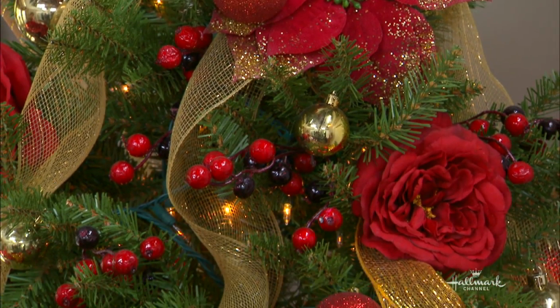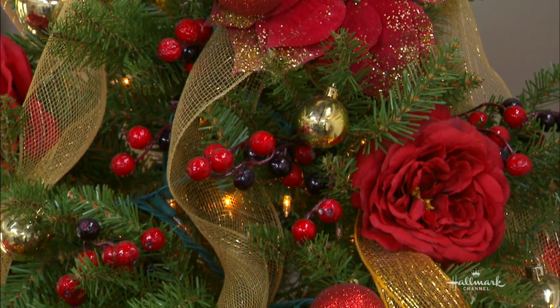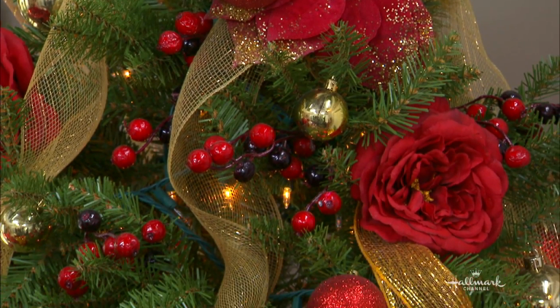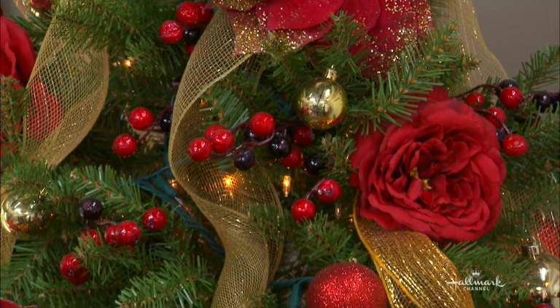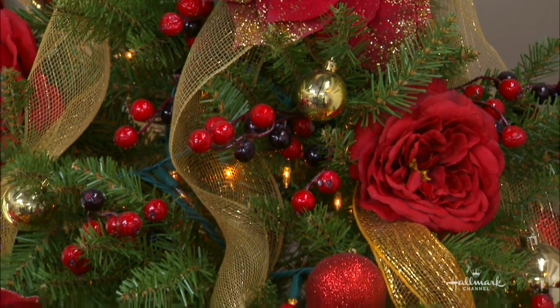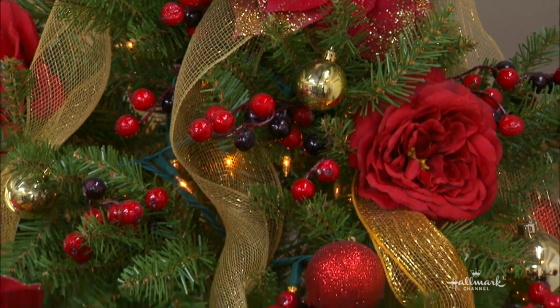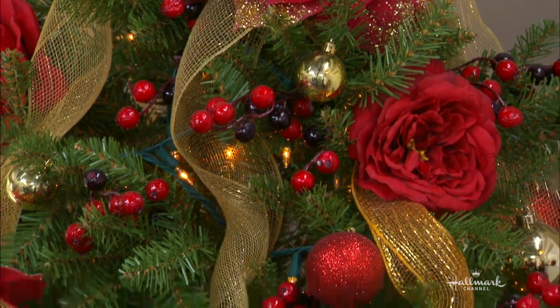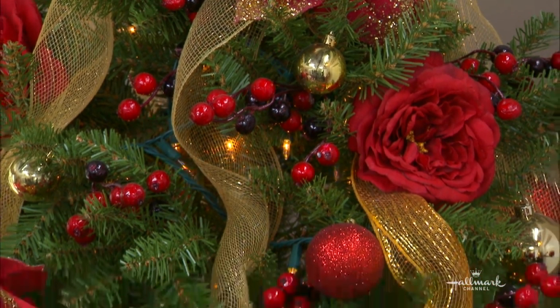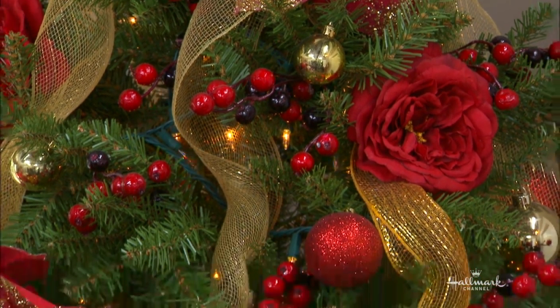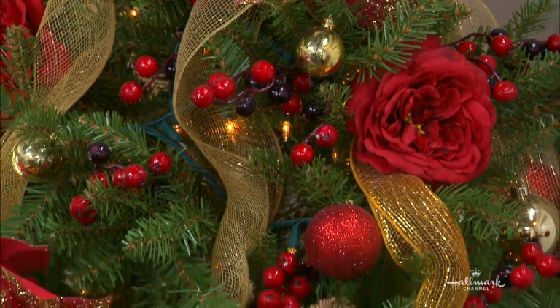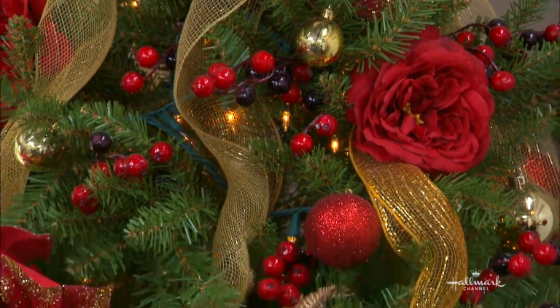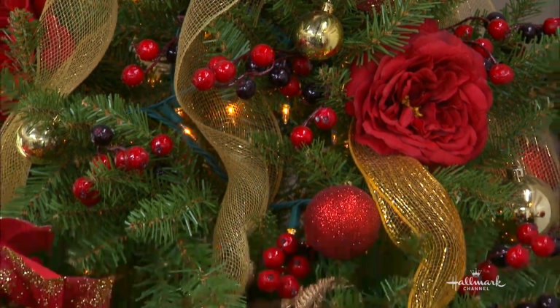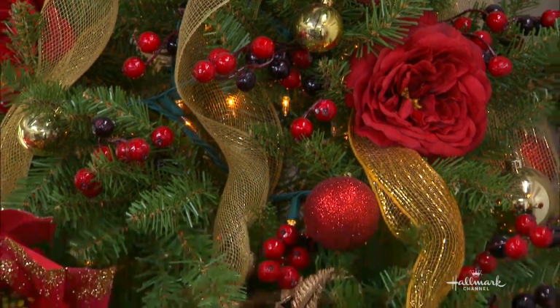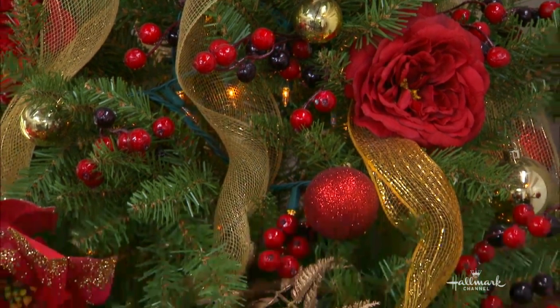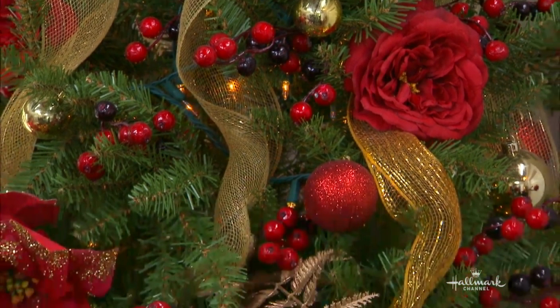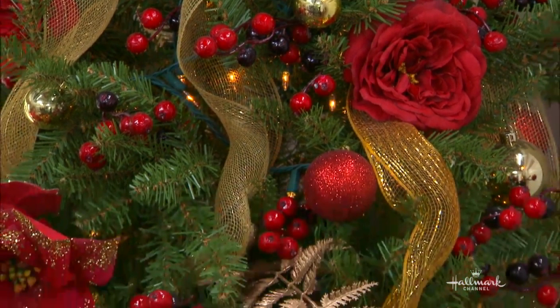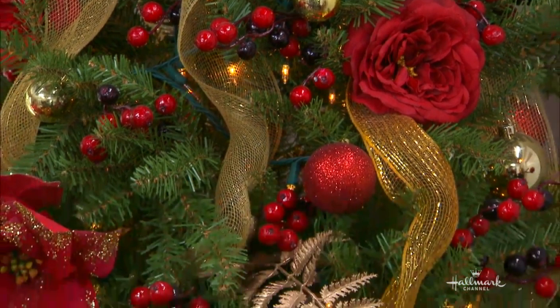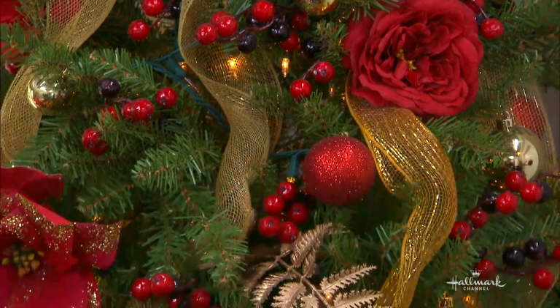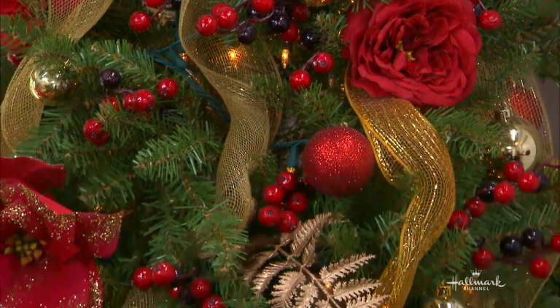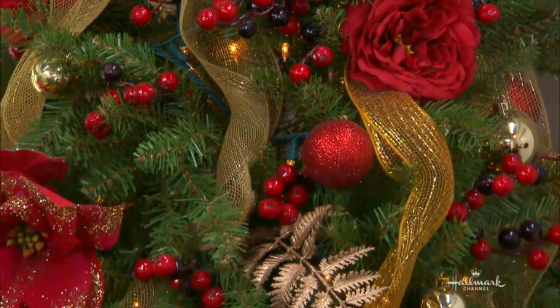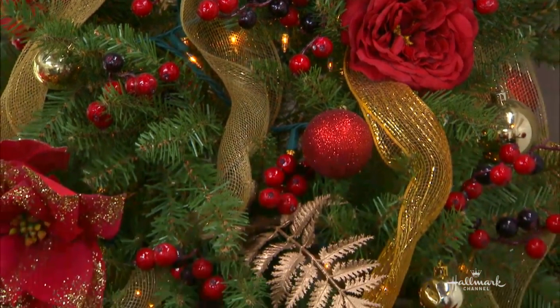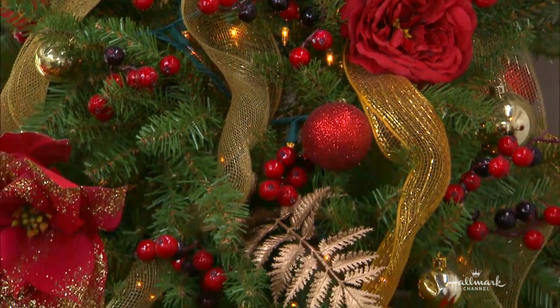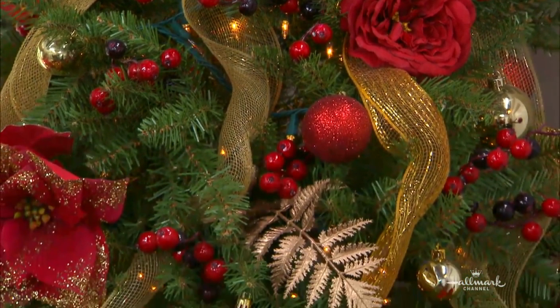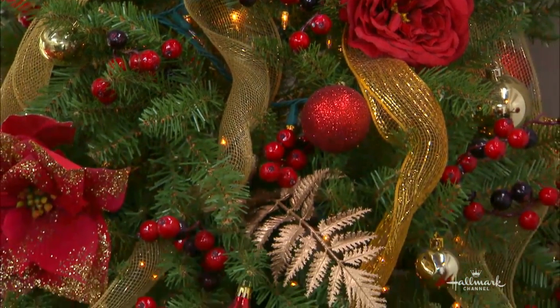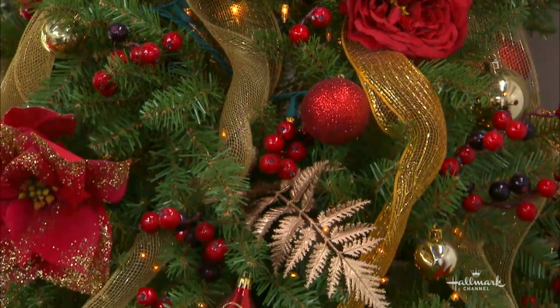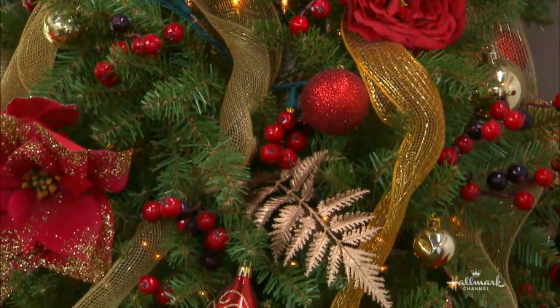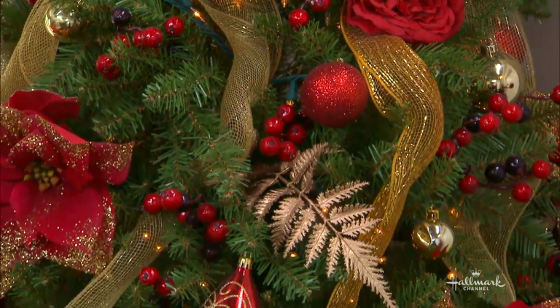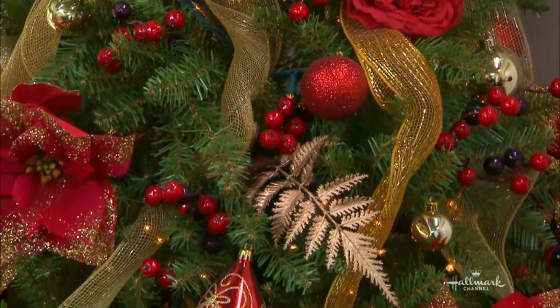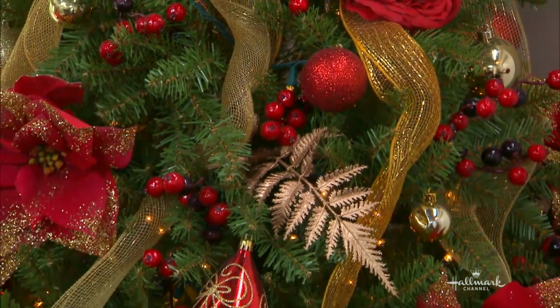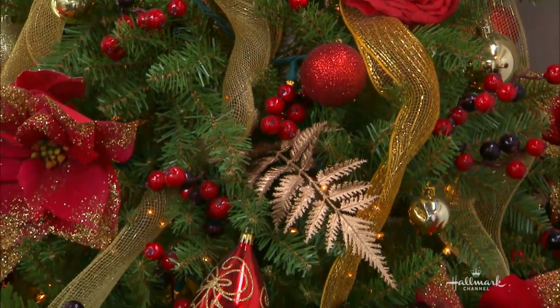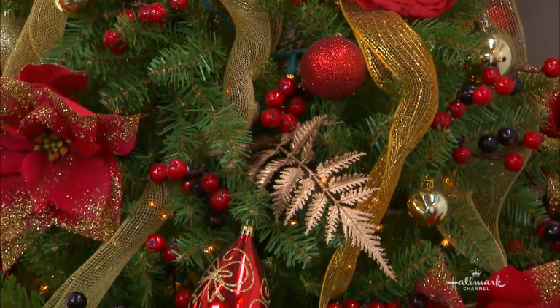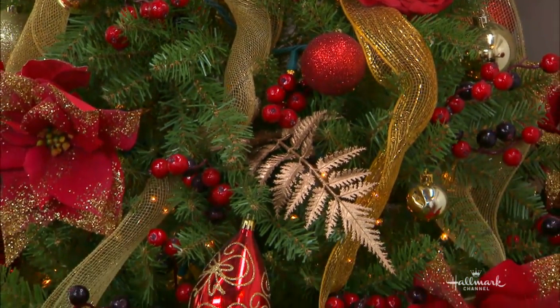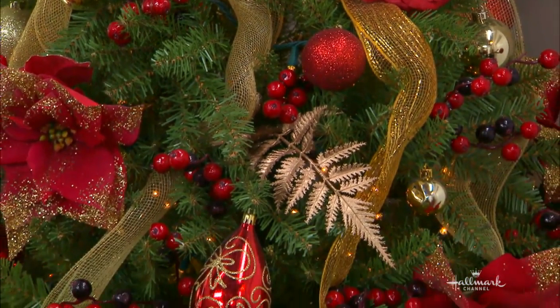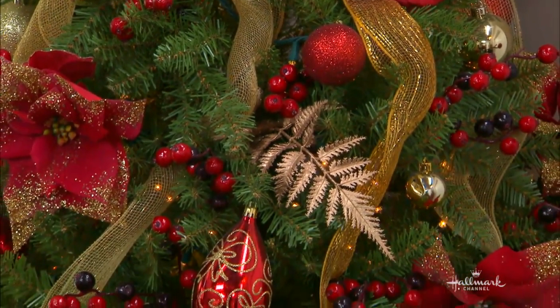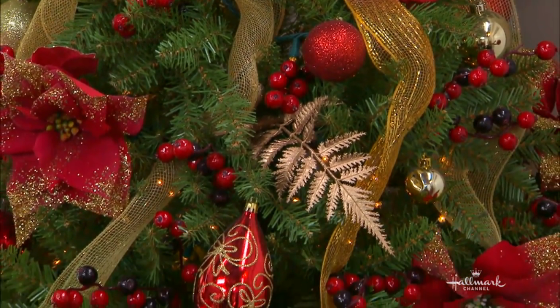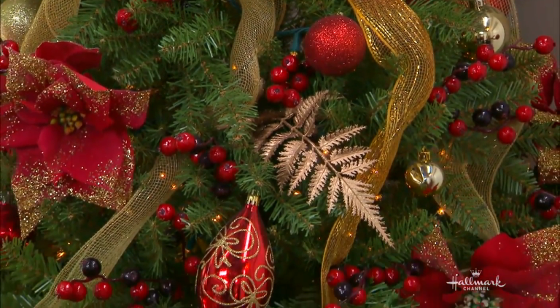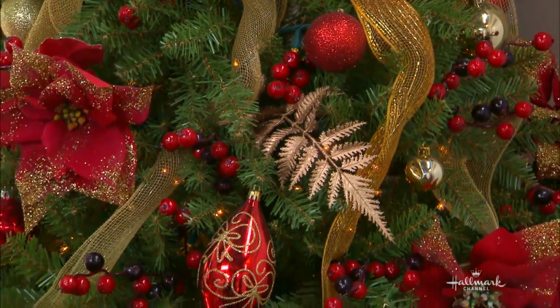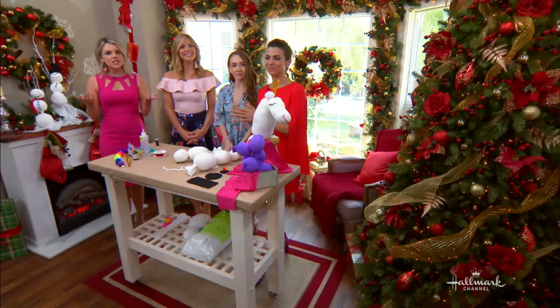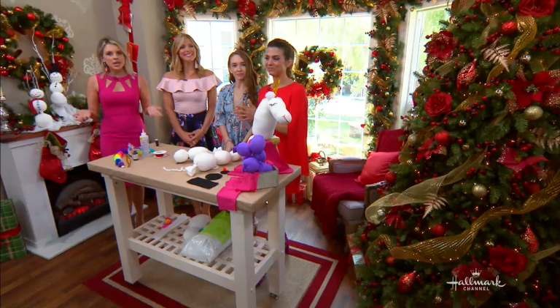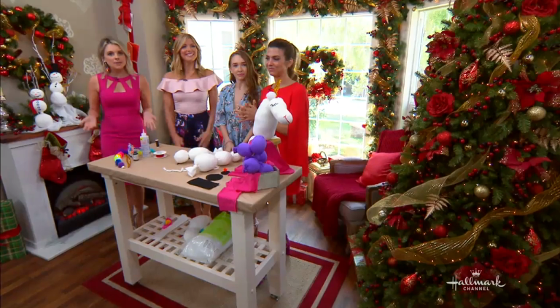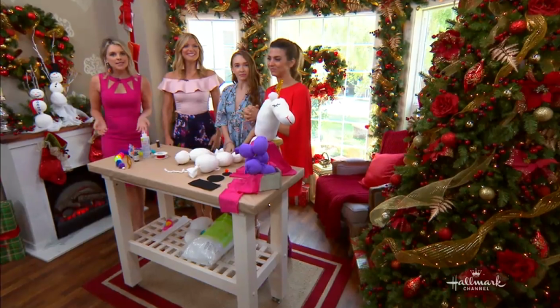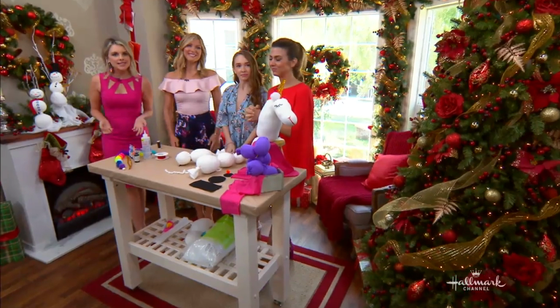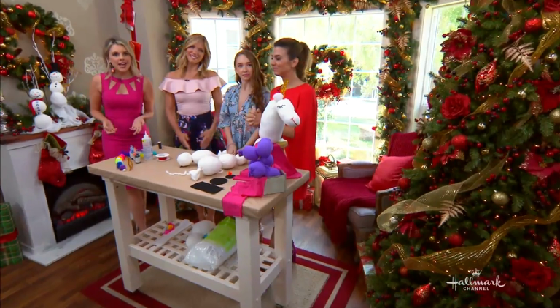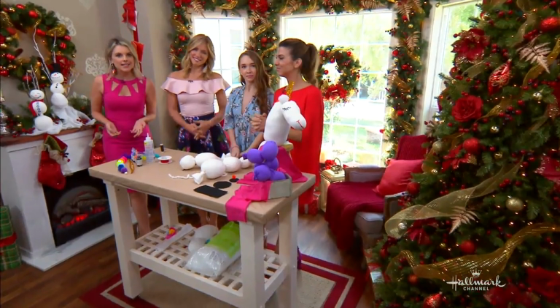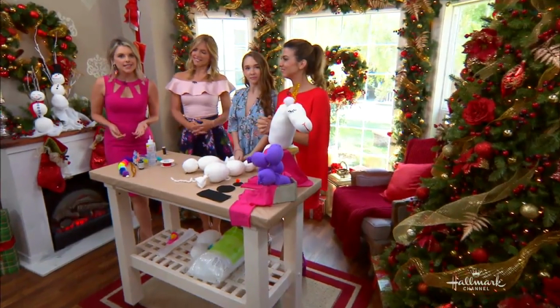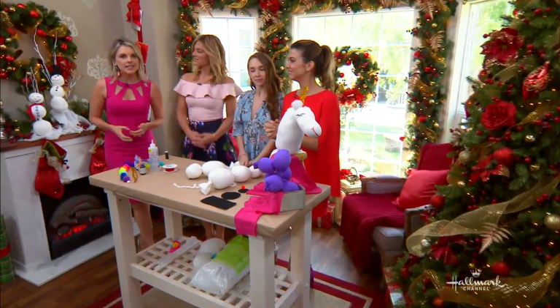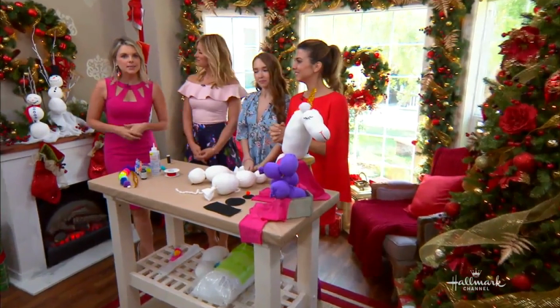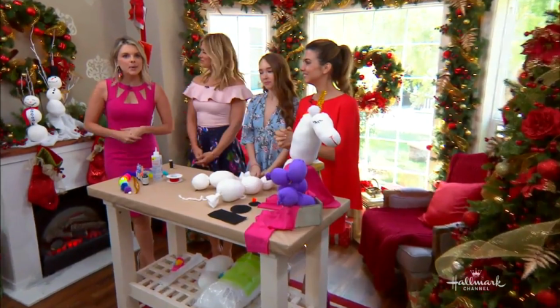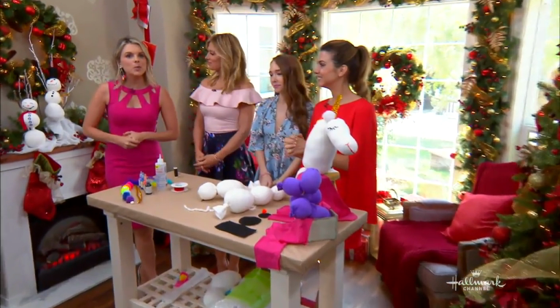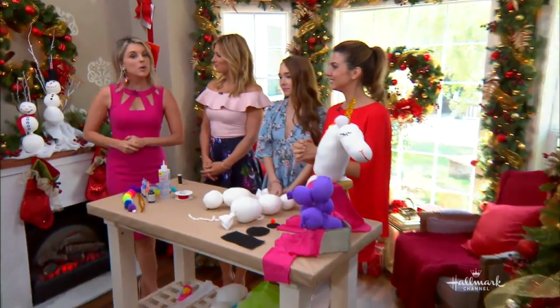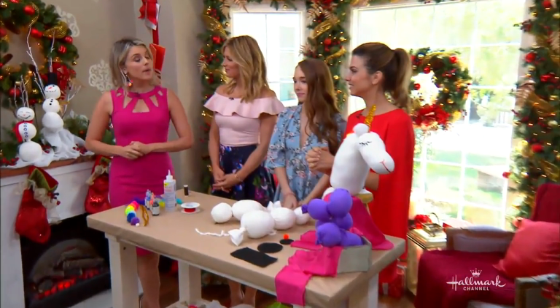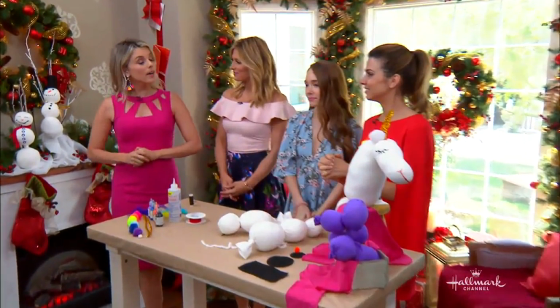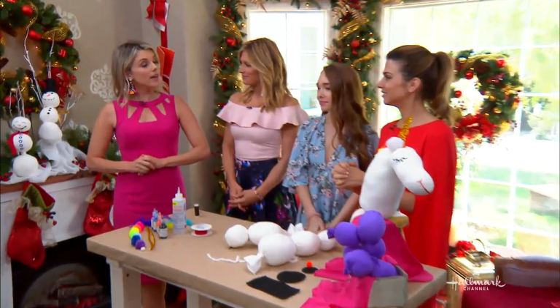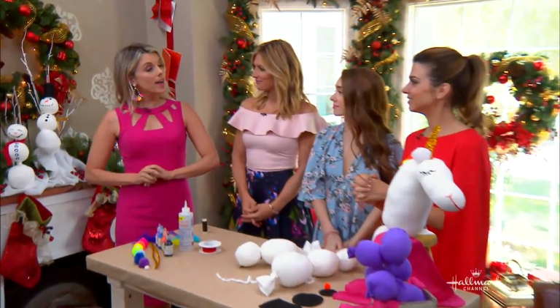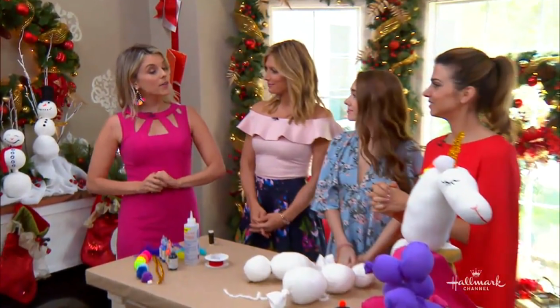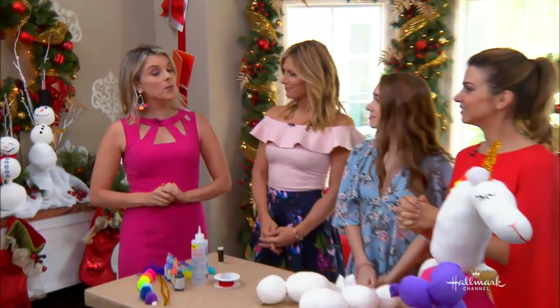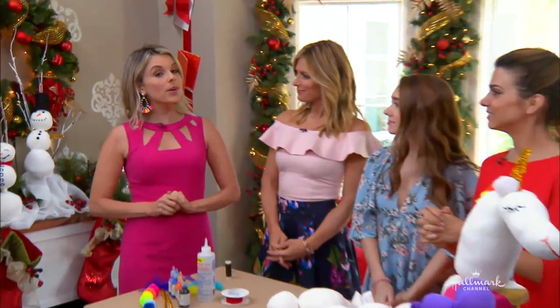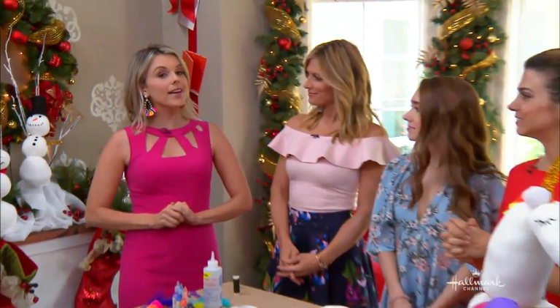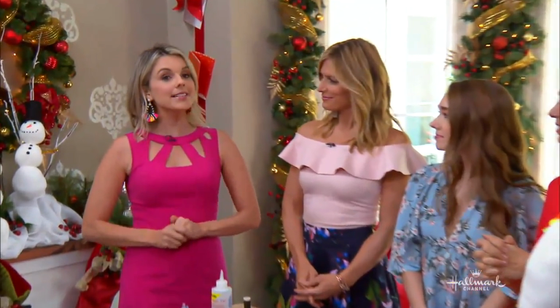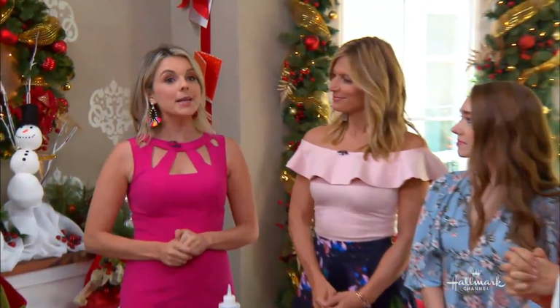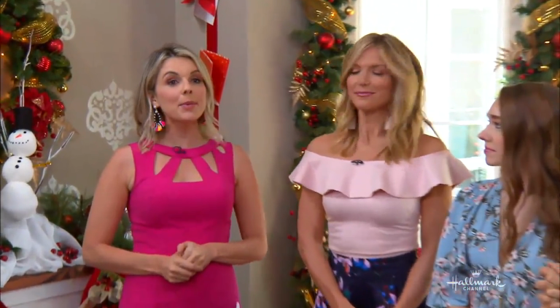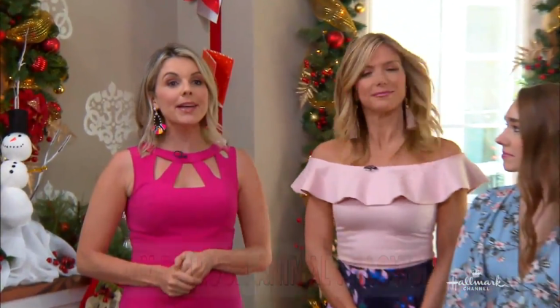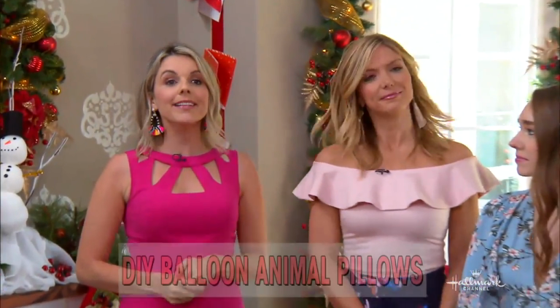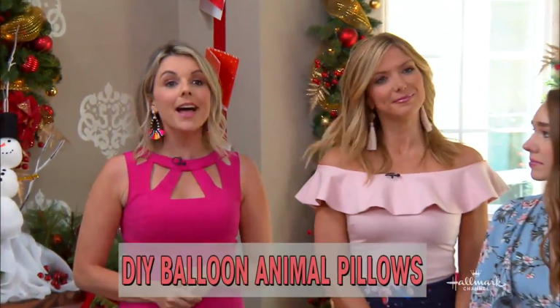Oh, look at that. That's beautiful. Balloon animals come in many shapes and sizes, but what about having one as a pillow?